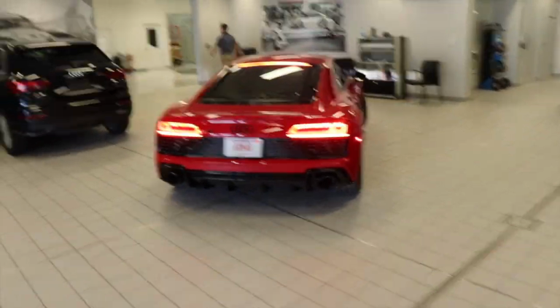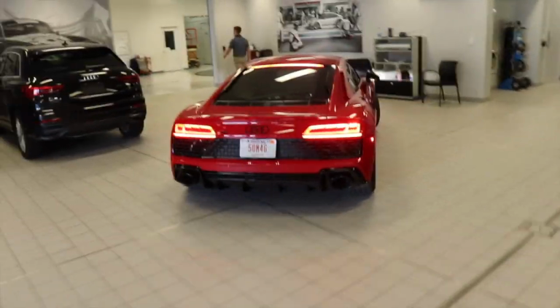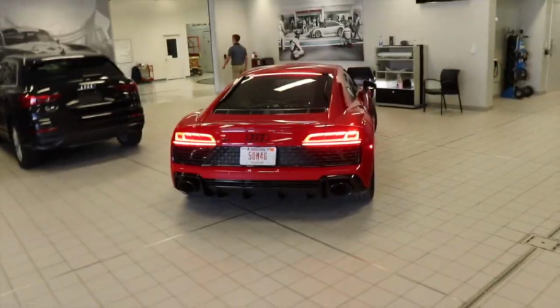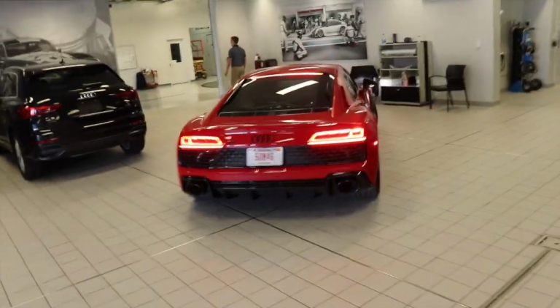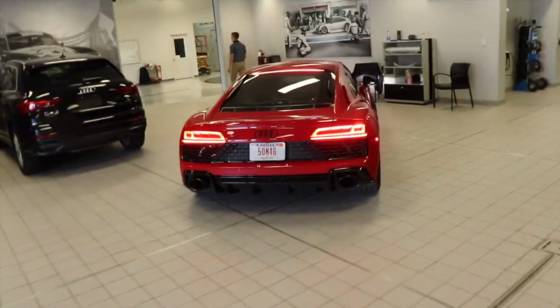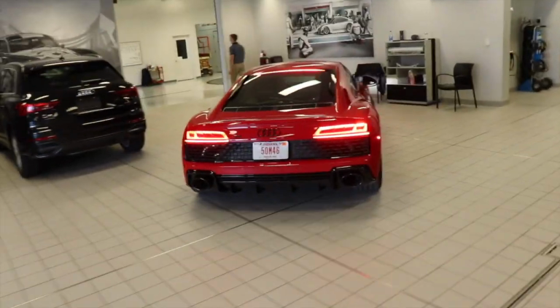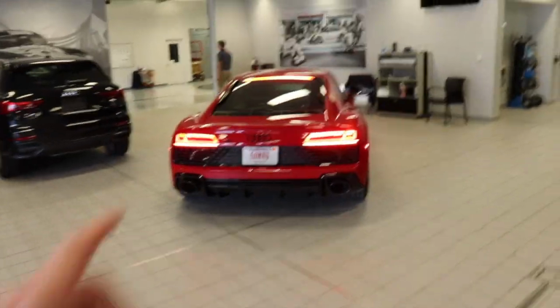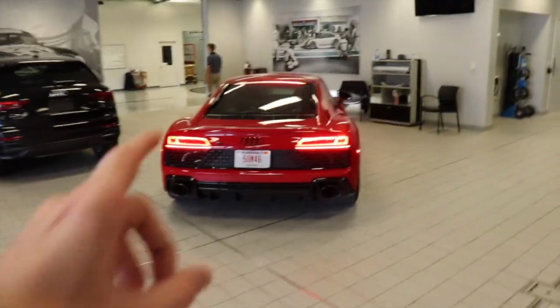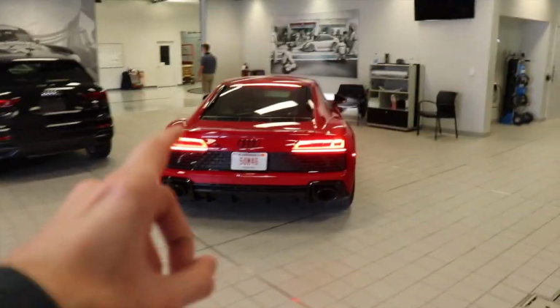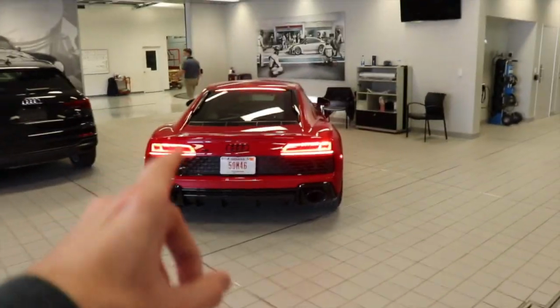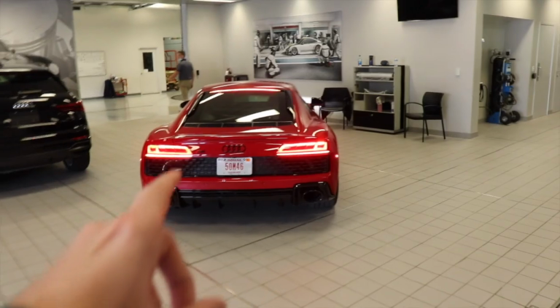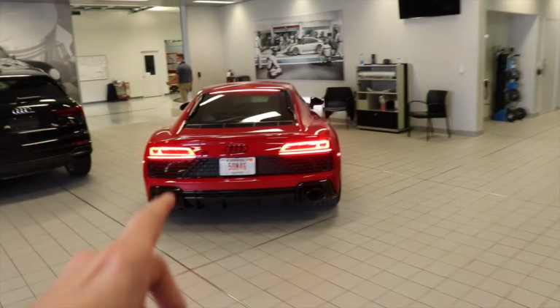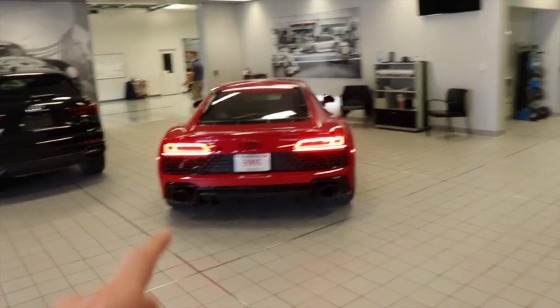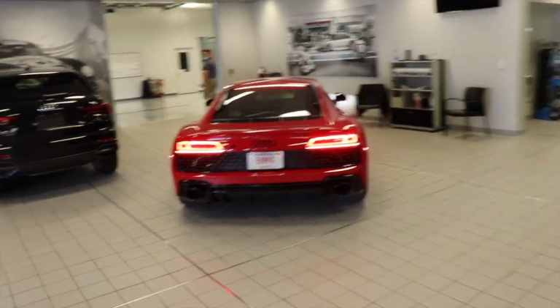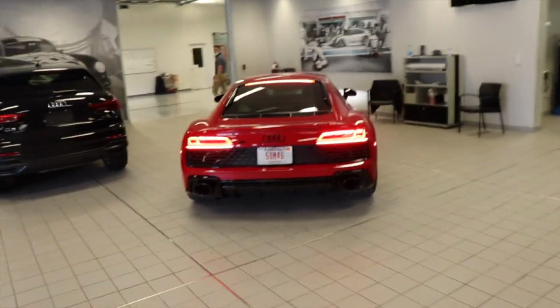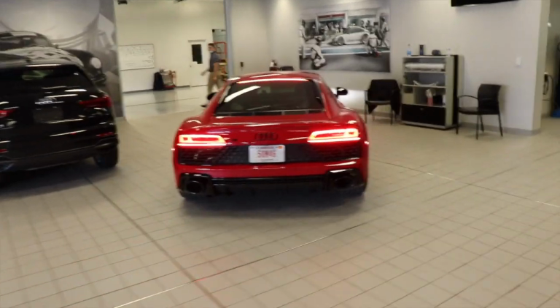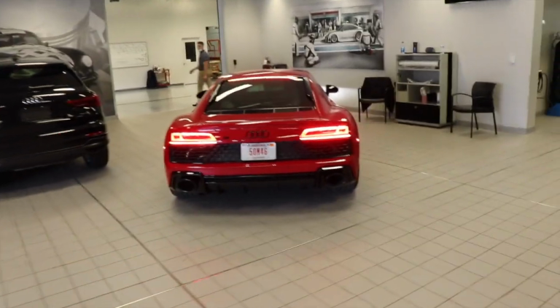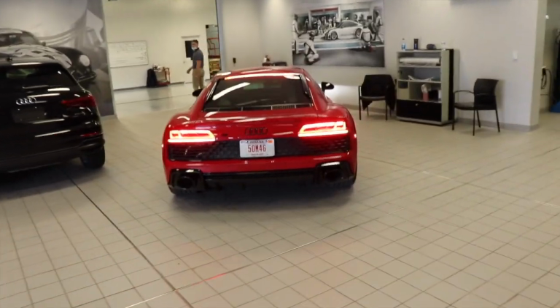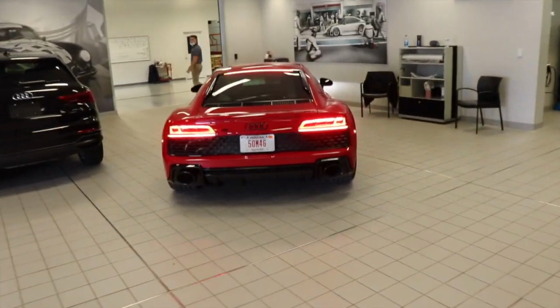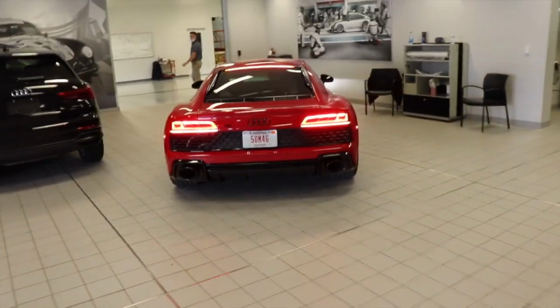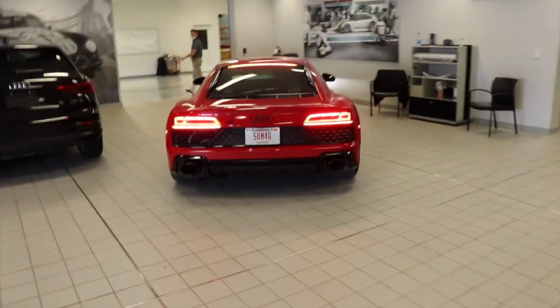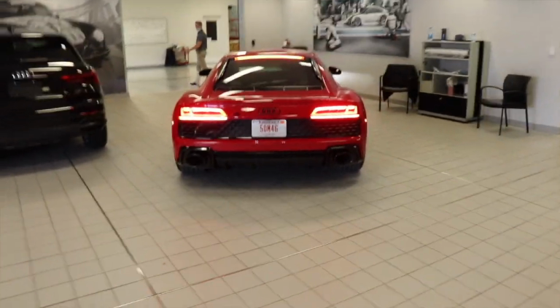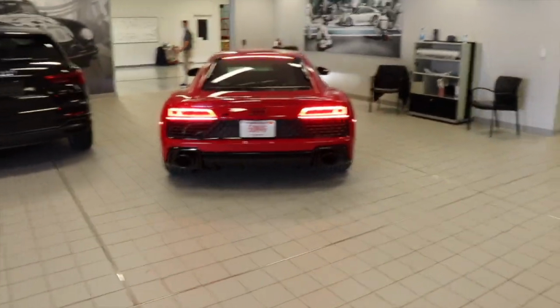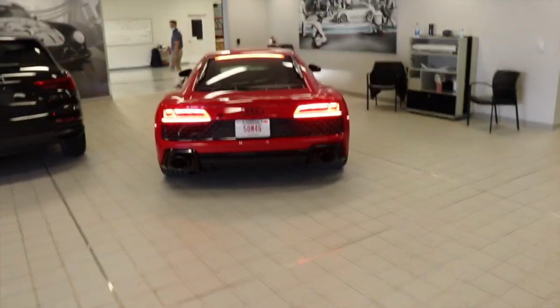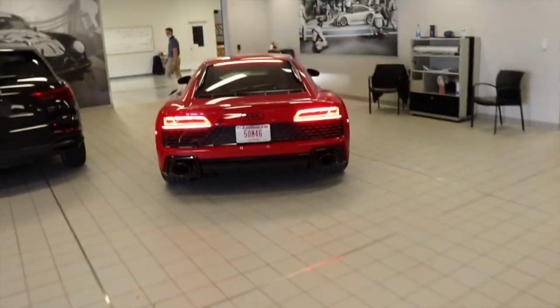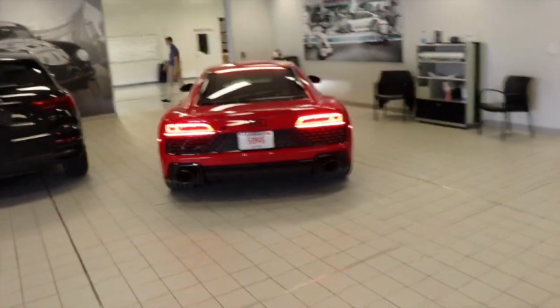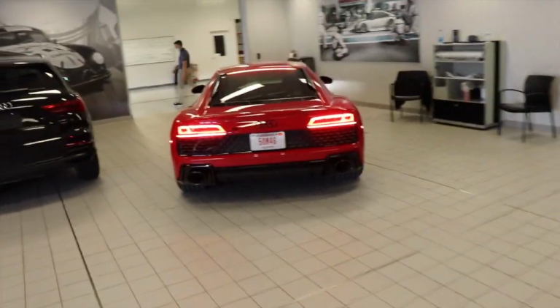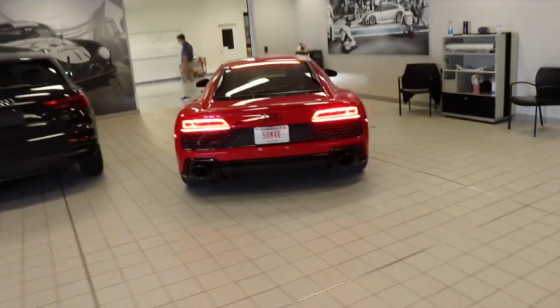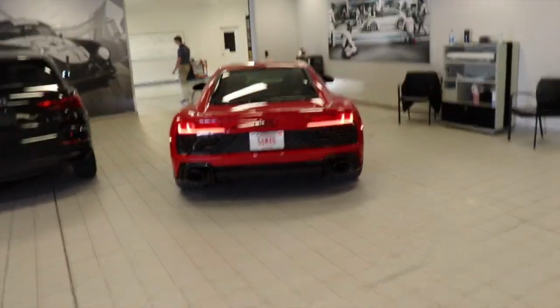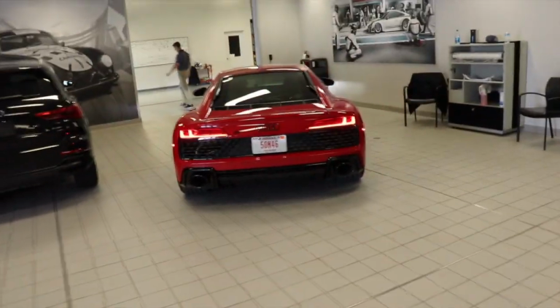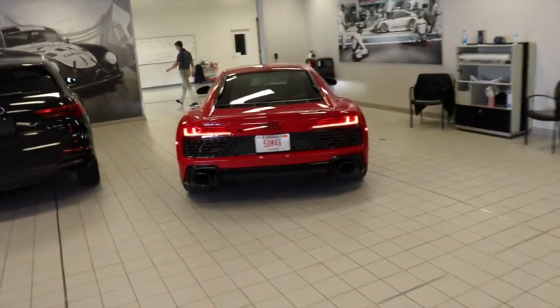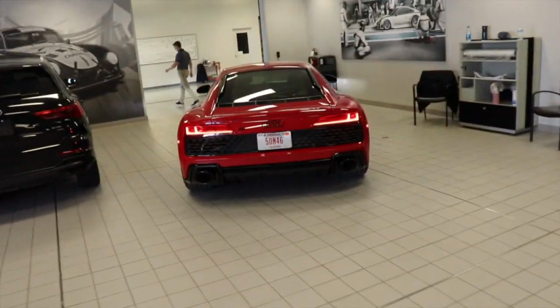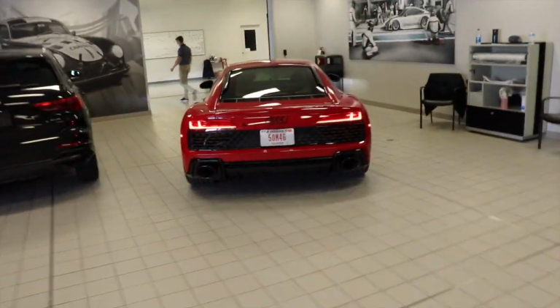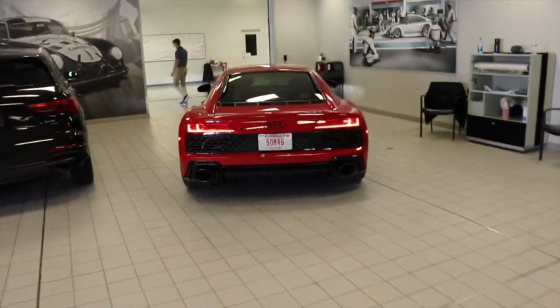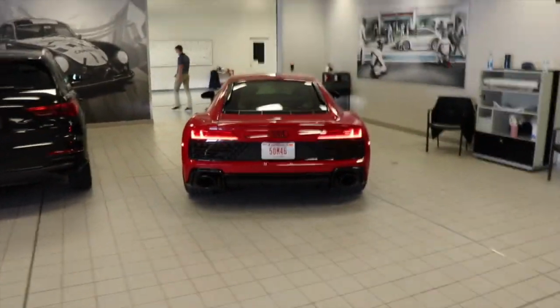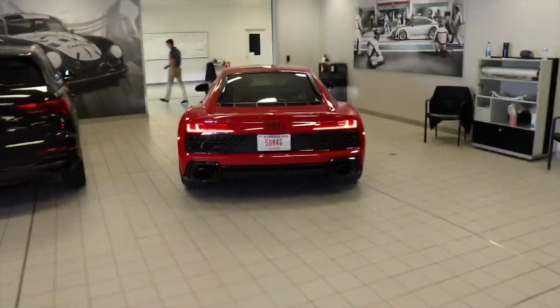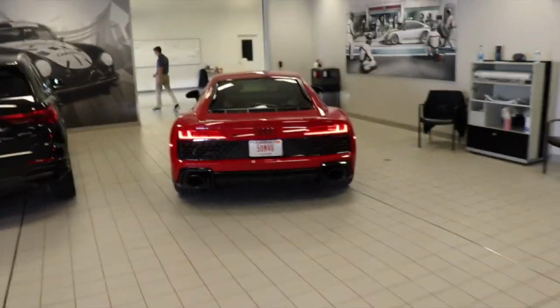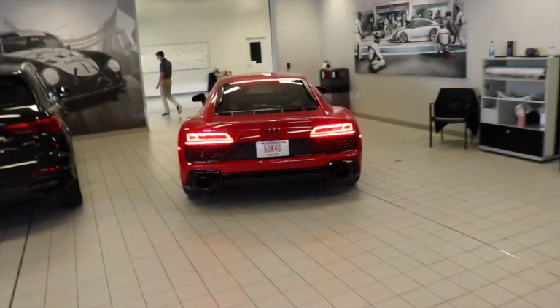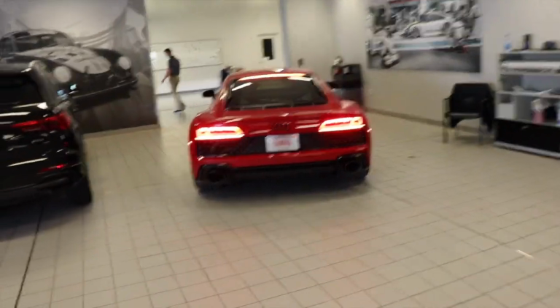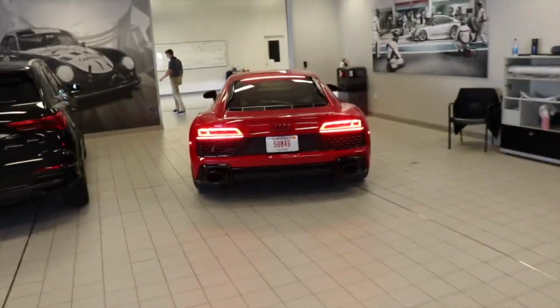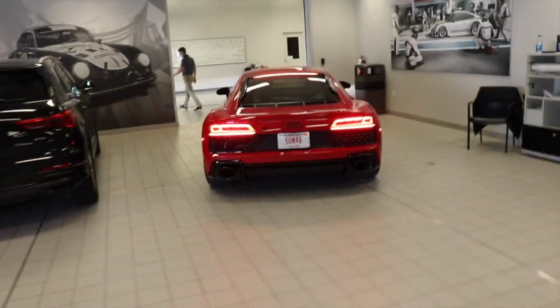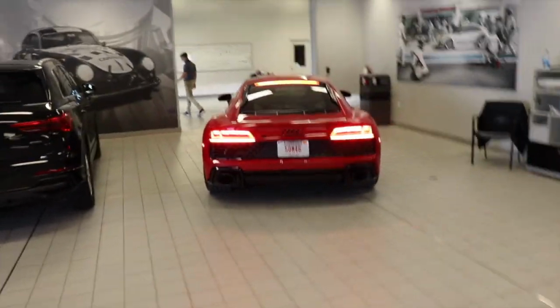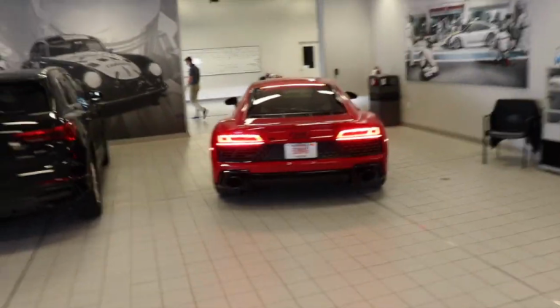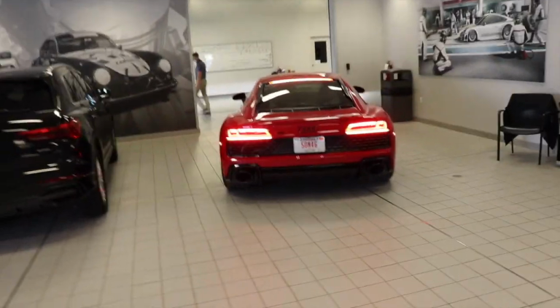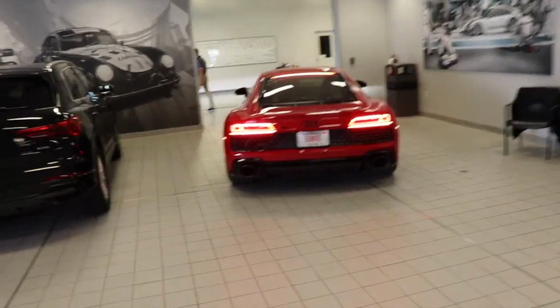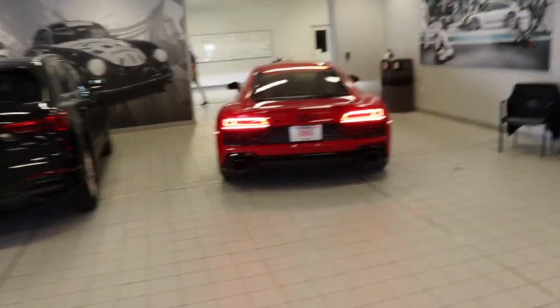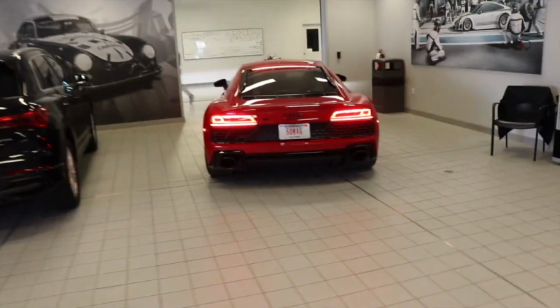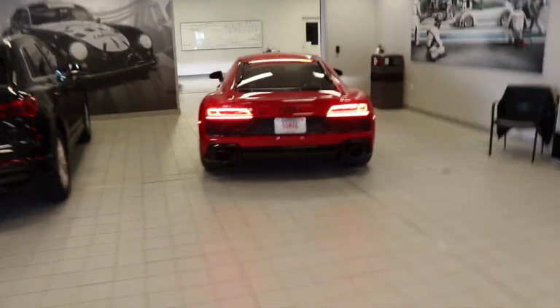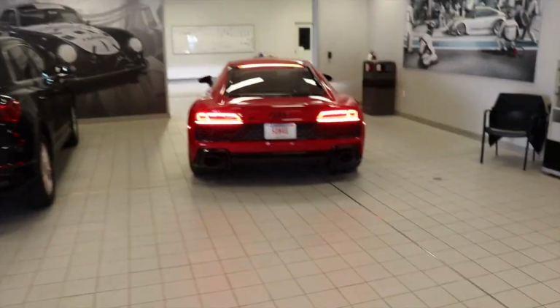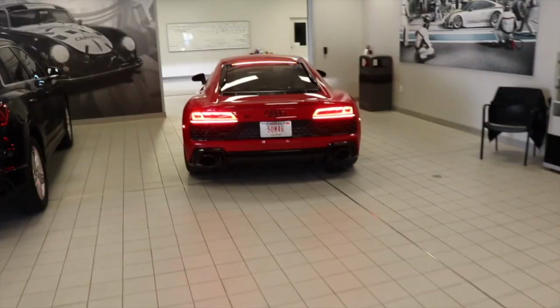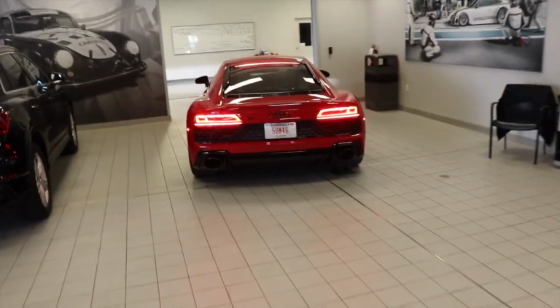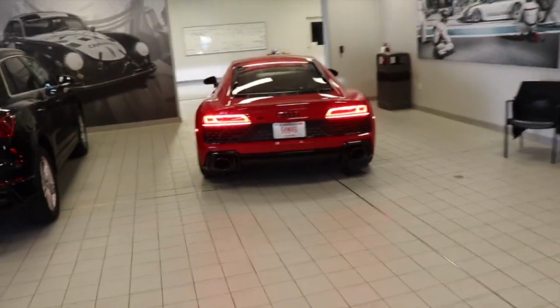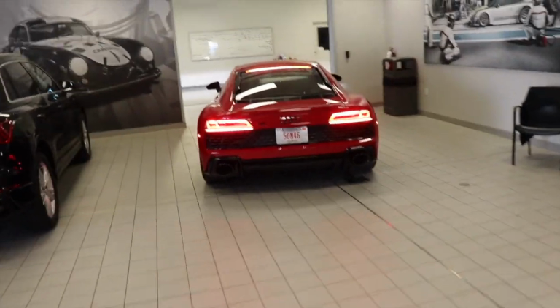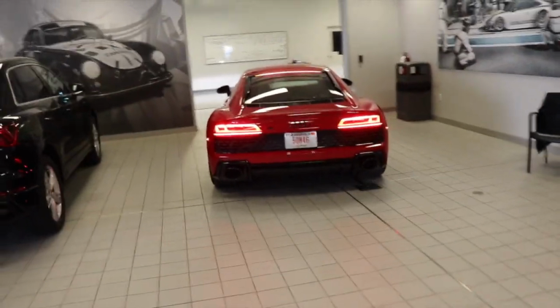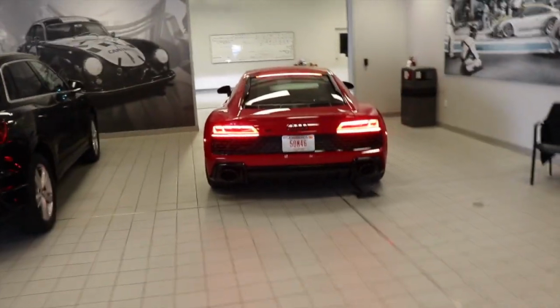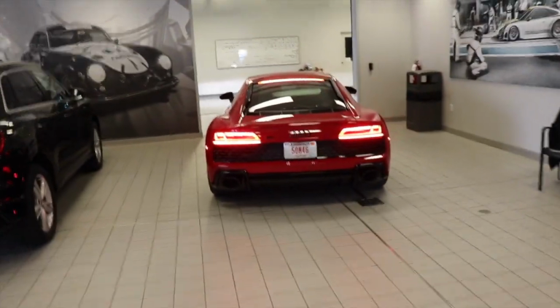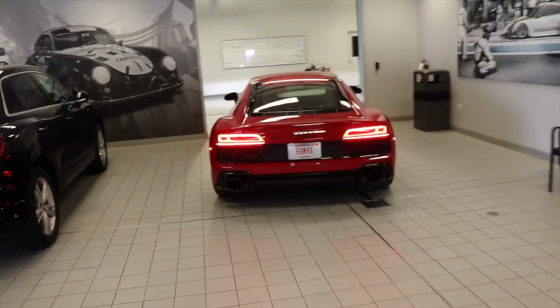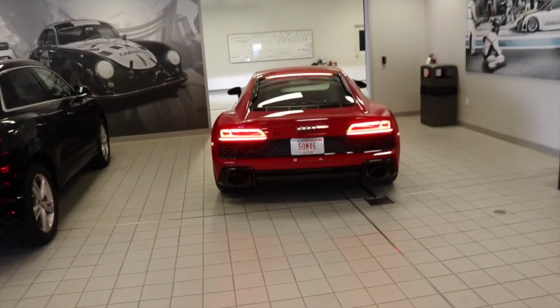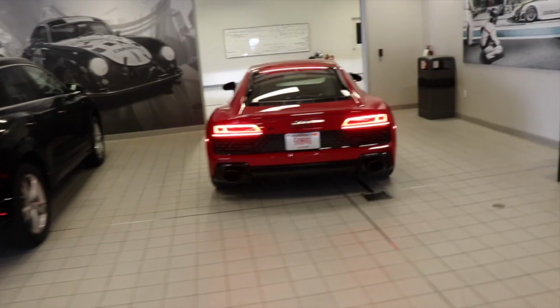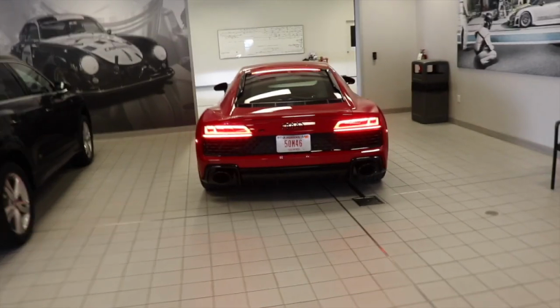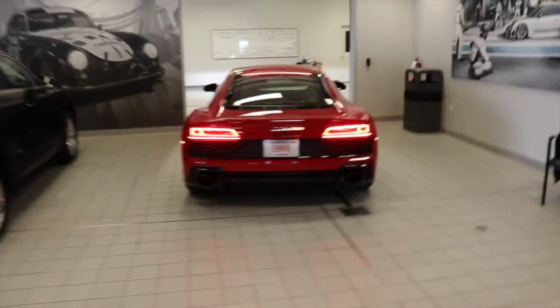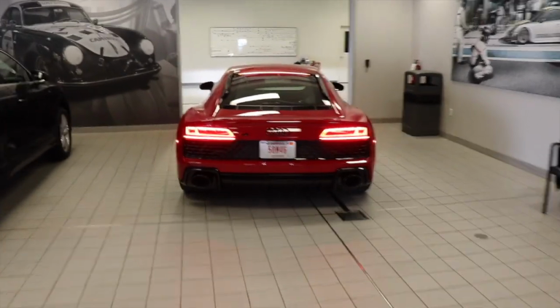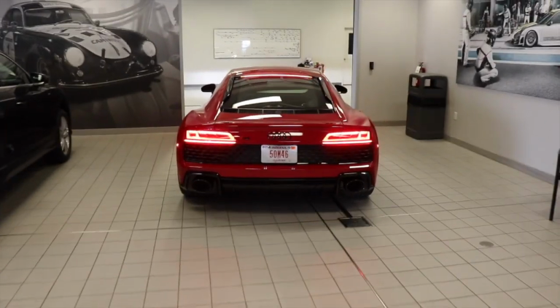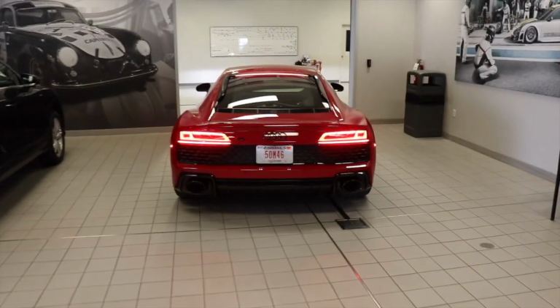I just did a car review over this car, so it will be live before or after this video — just stay tuned for it.